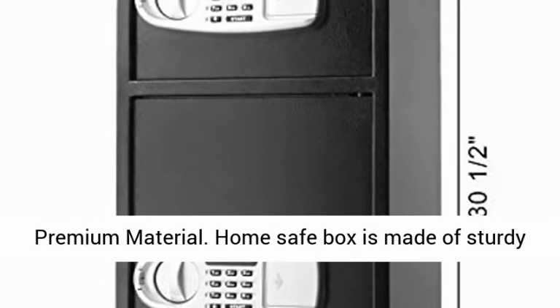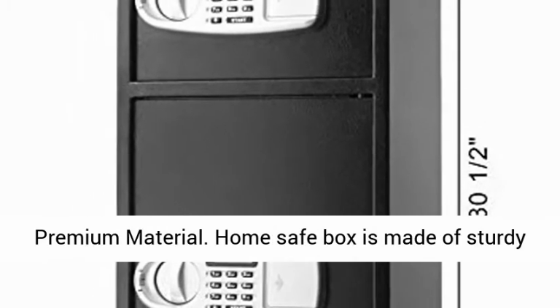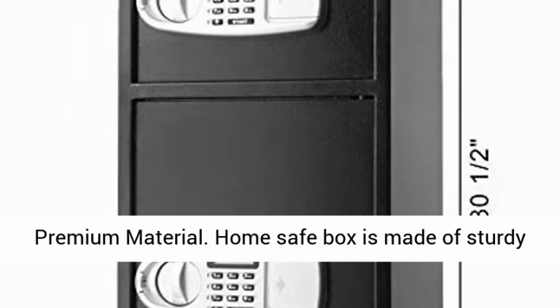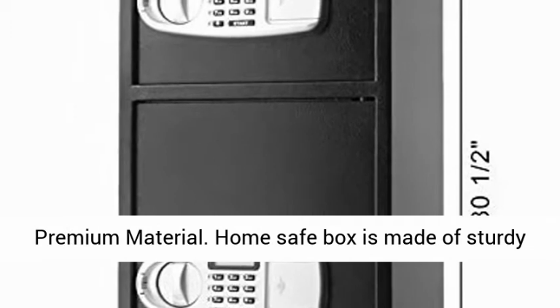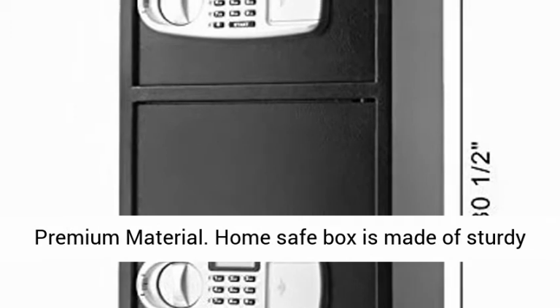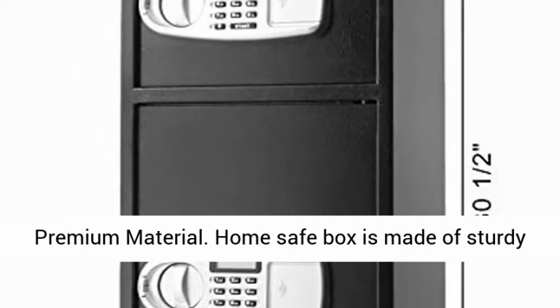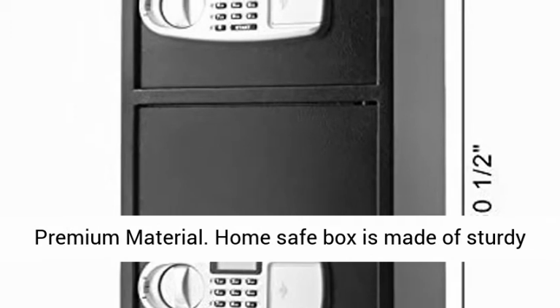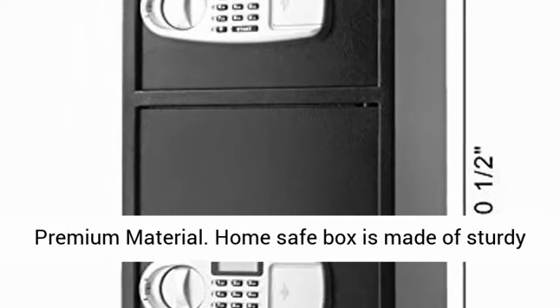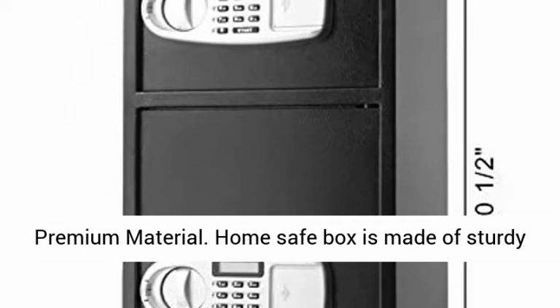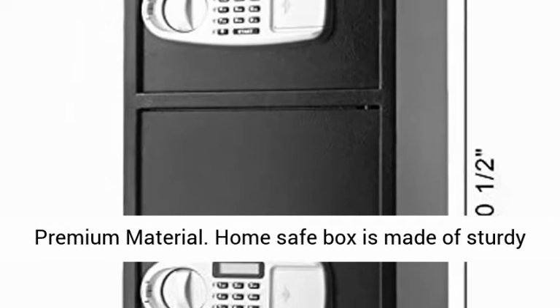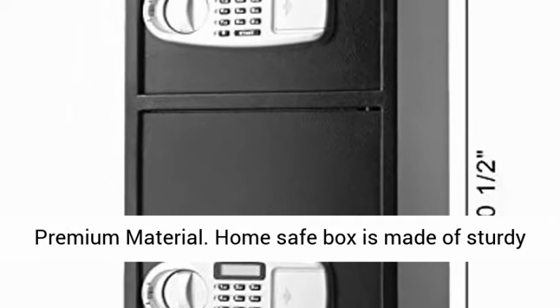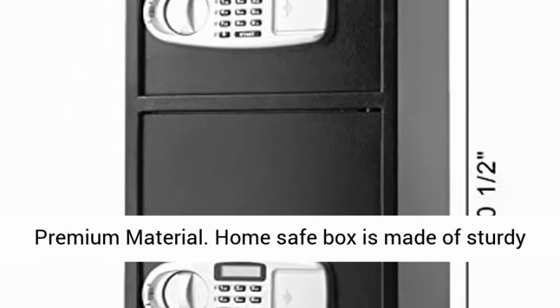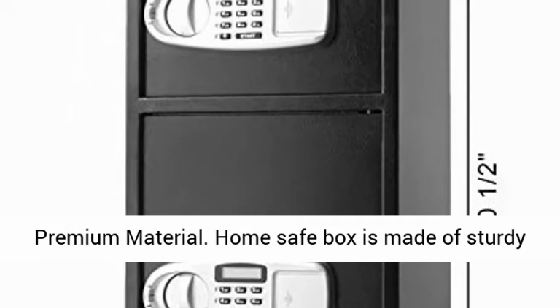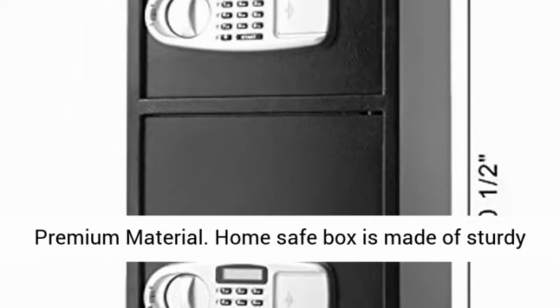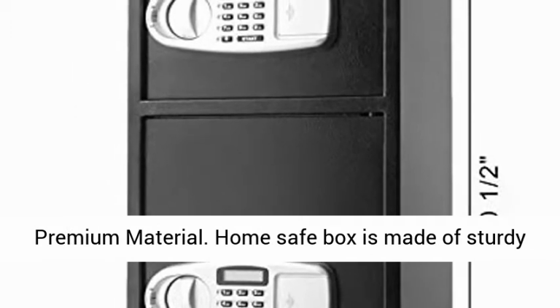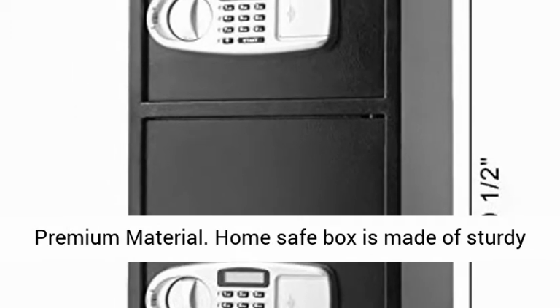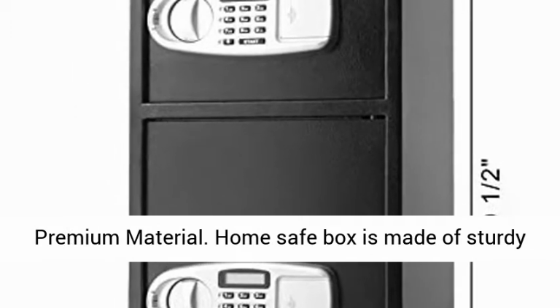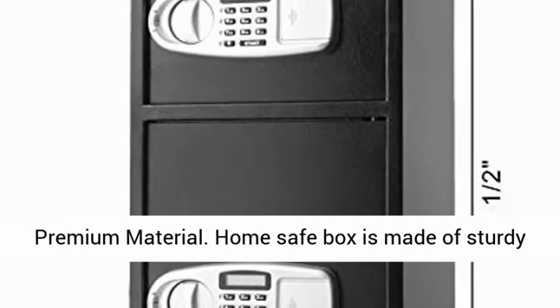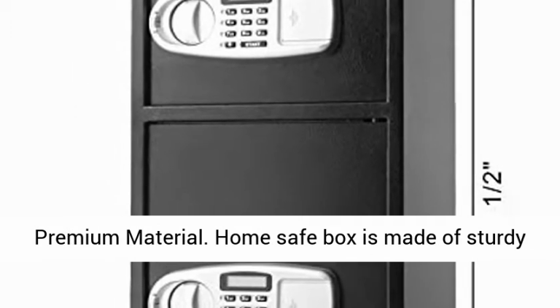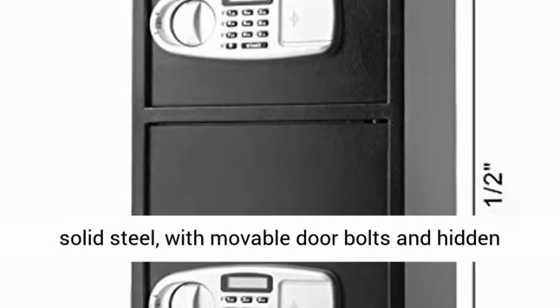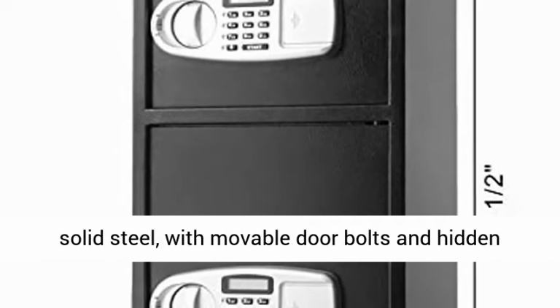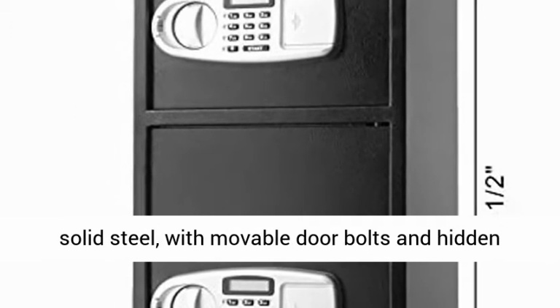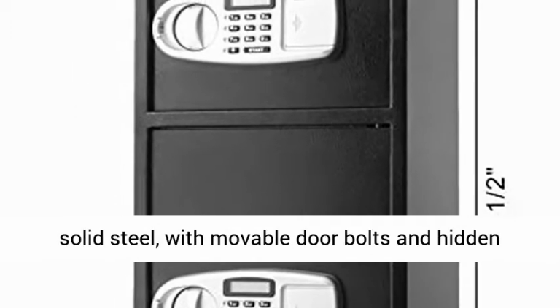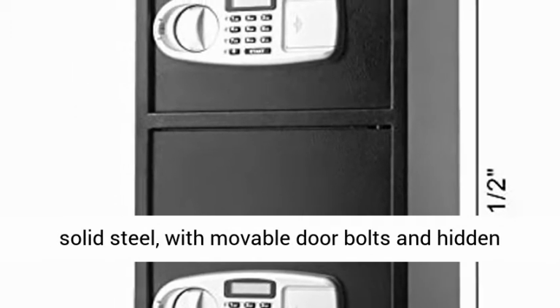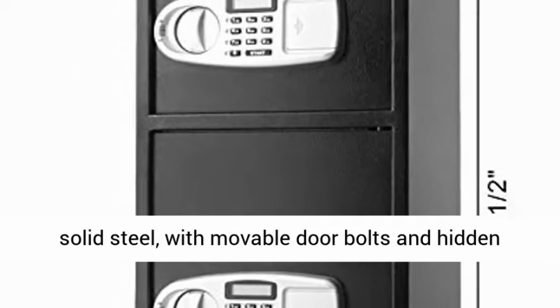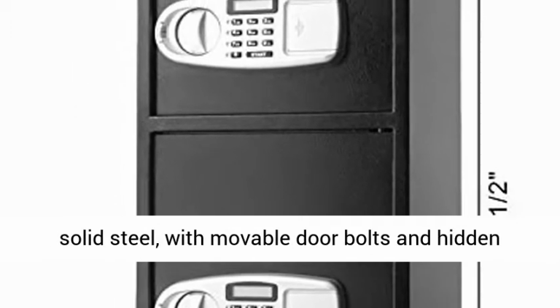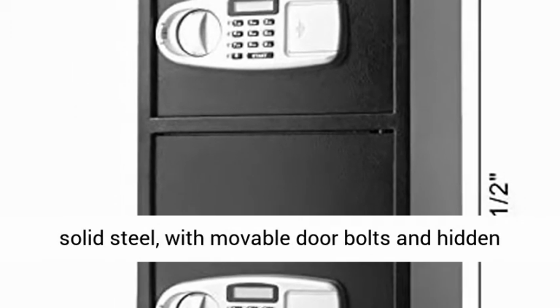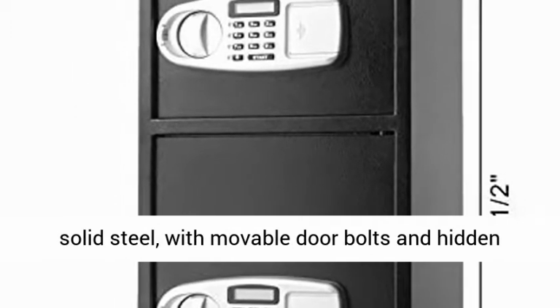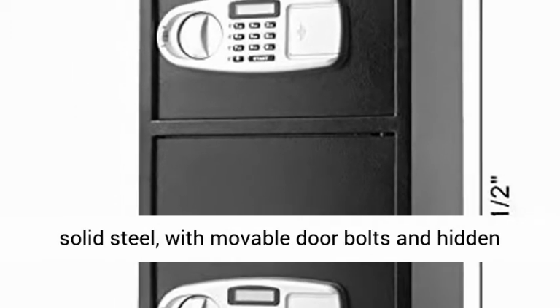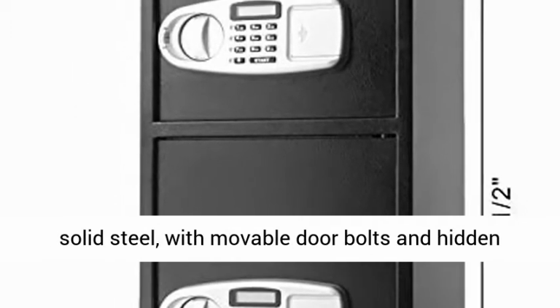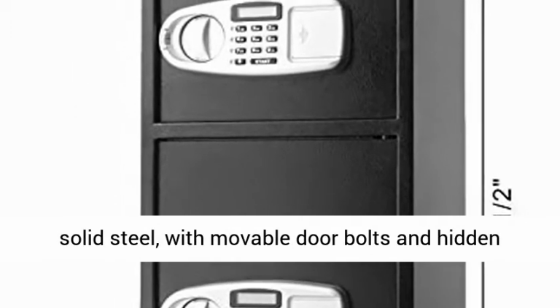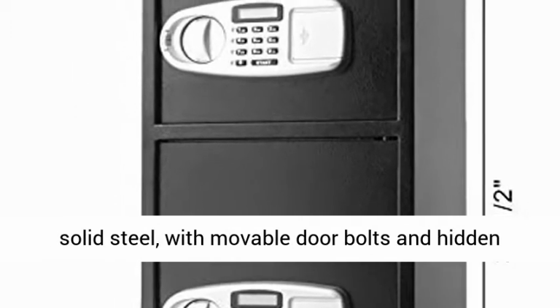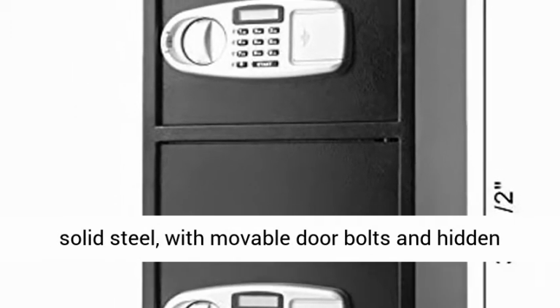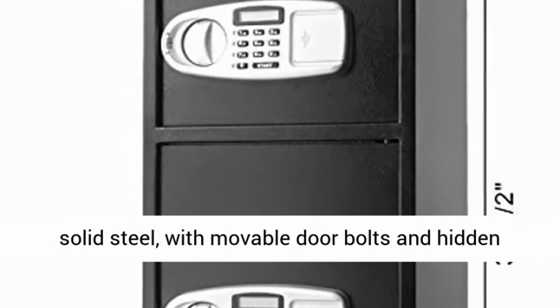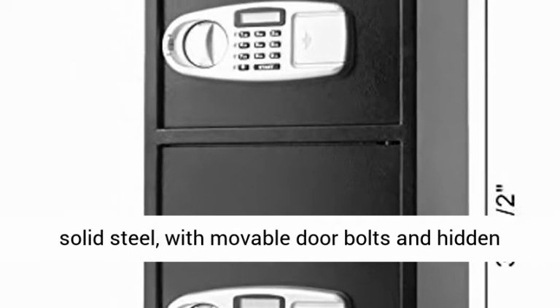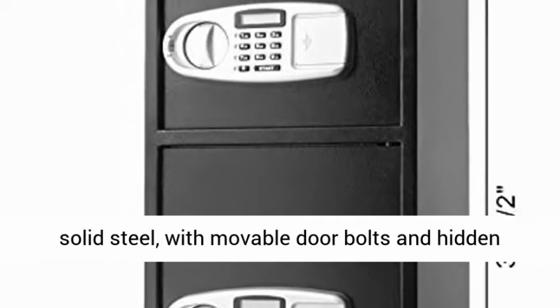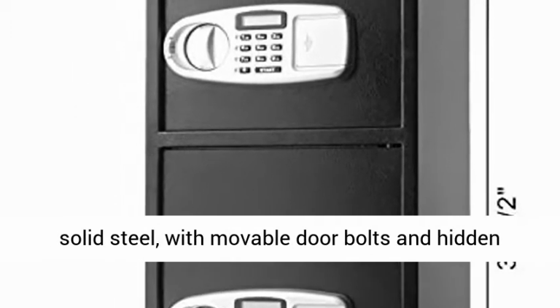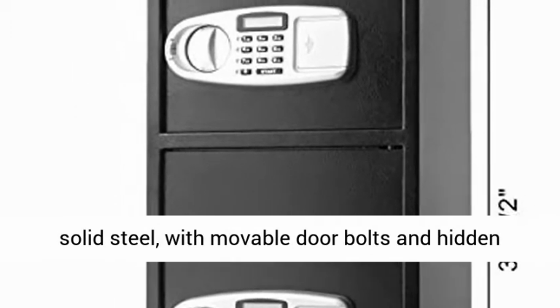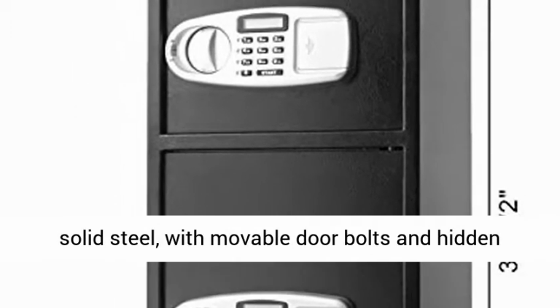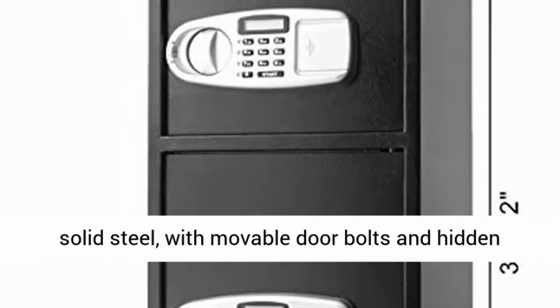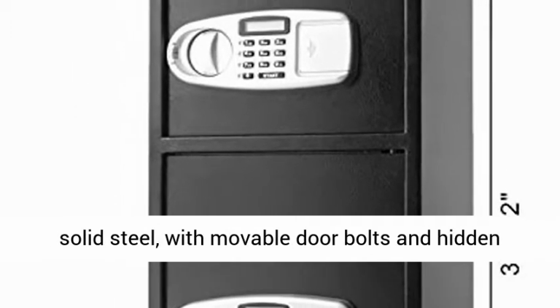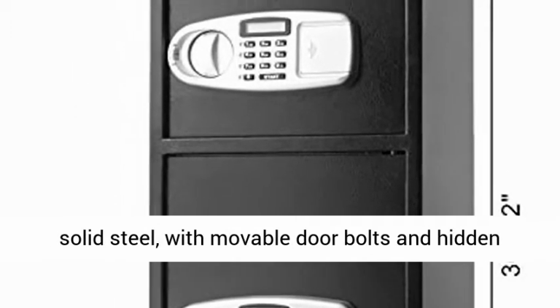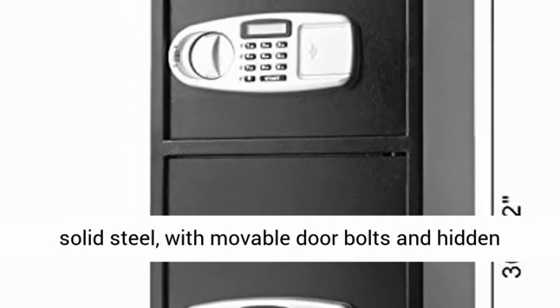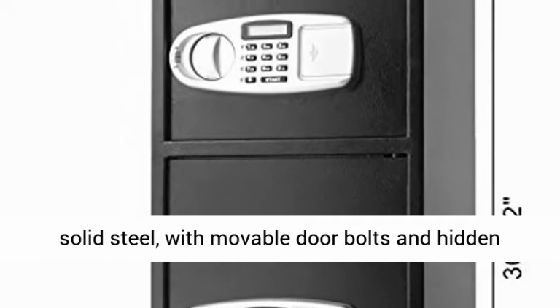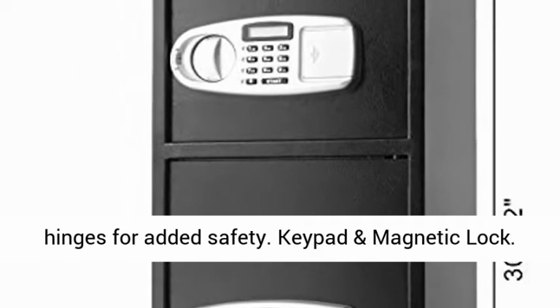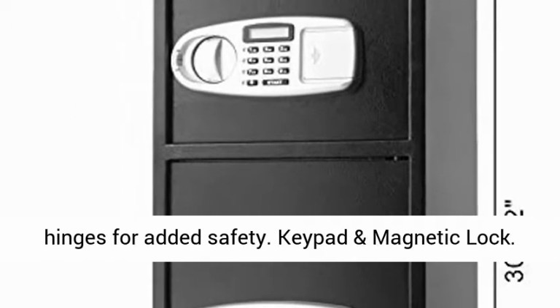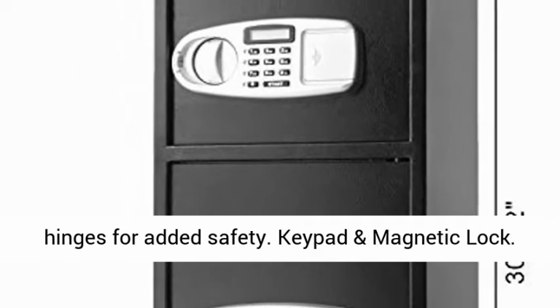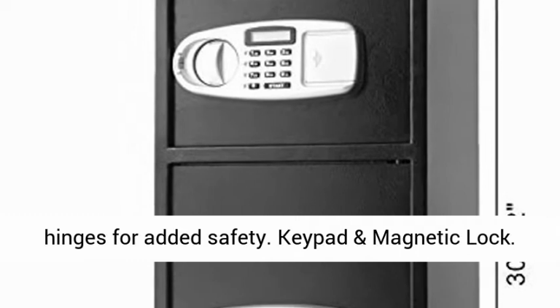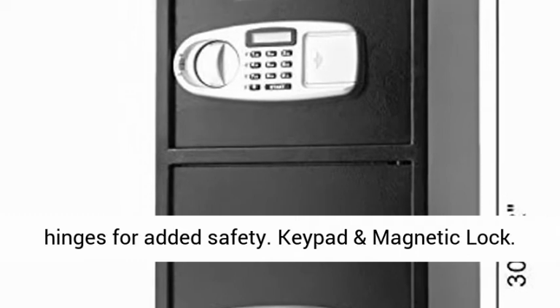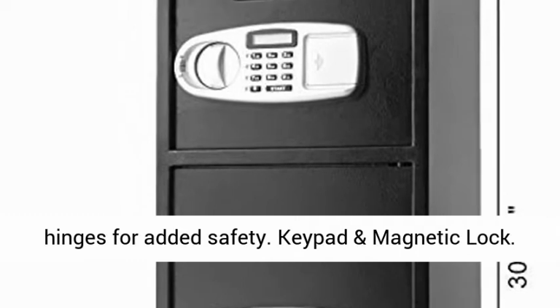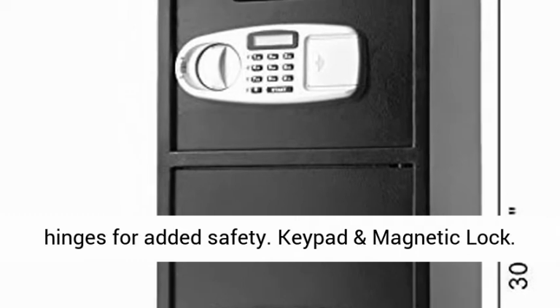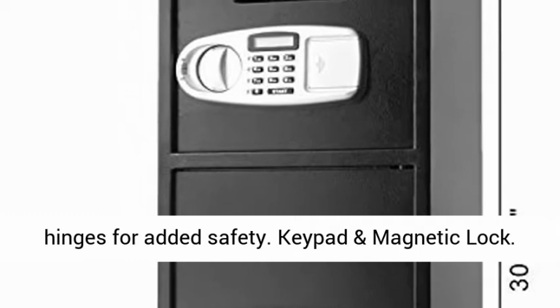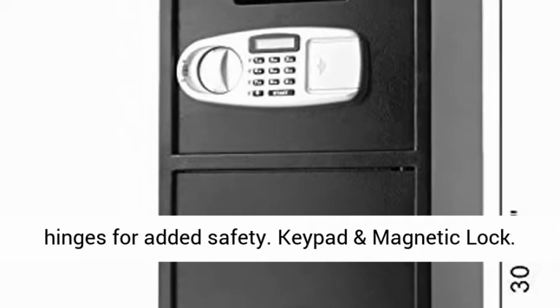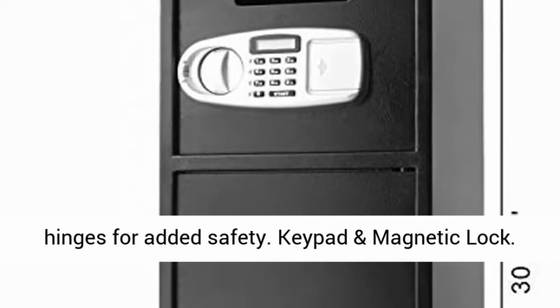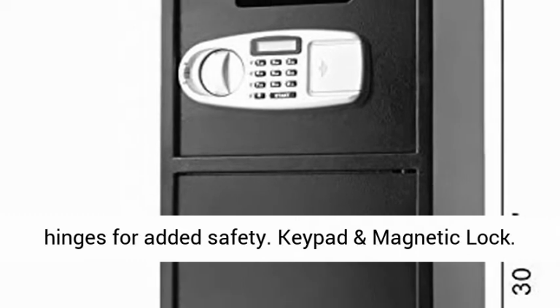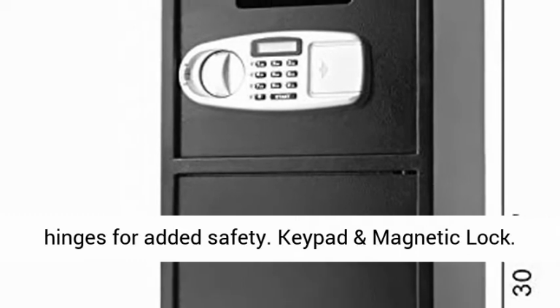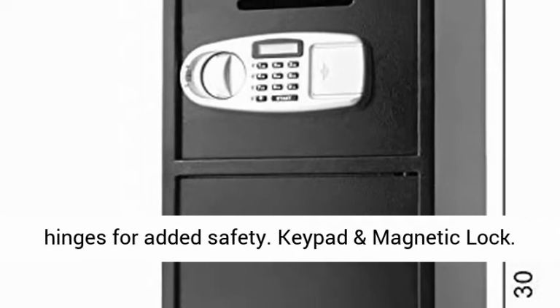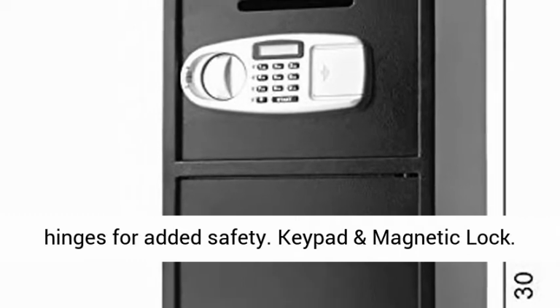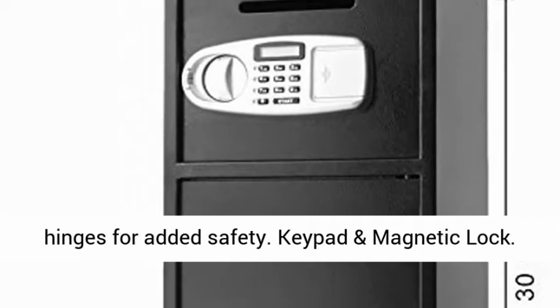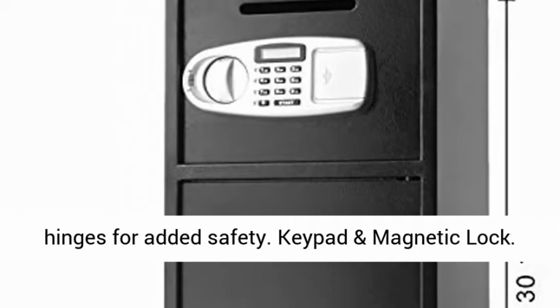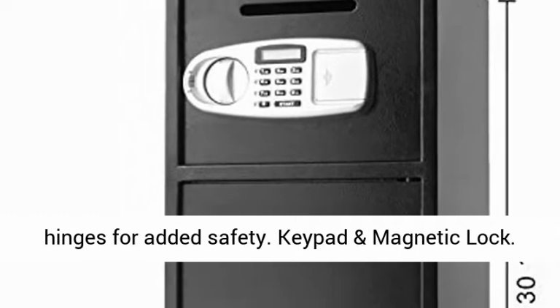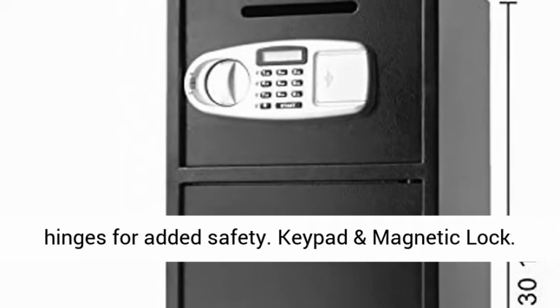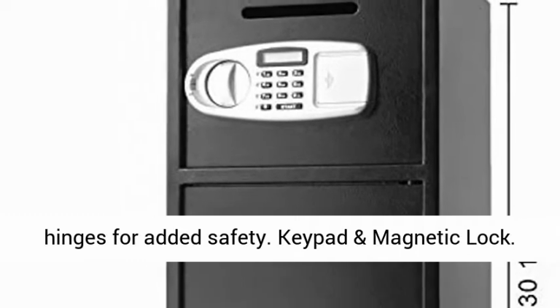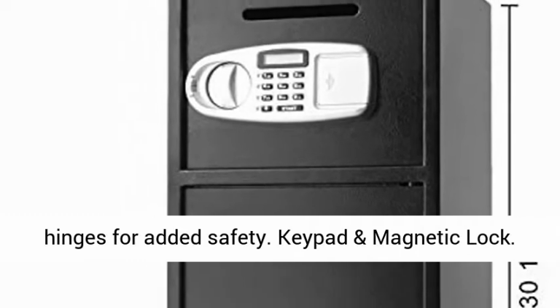Premium Material: The Home Safe Box is made of sturdy solid steel with movable door bolts and hidden hinges for added safety.